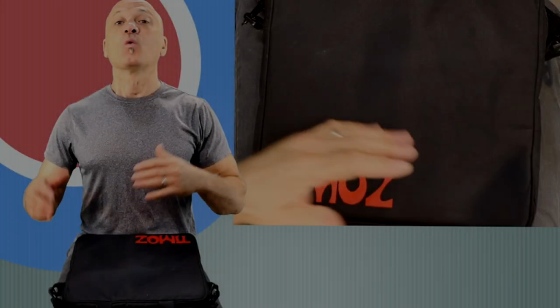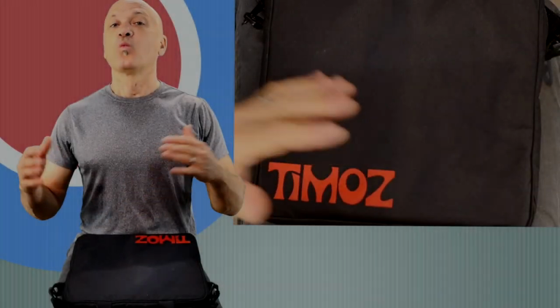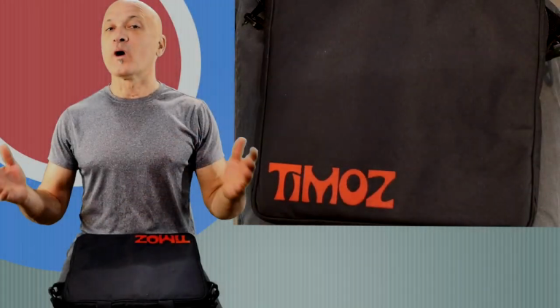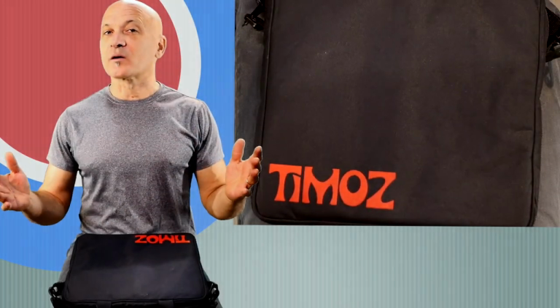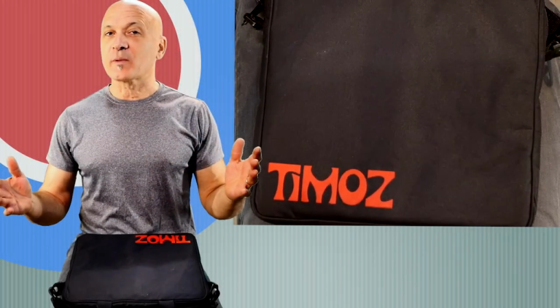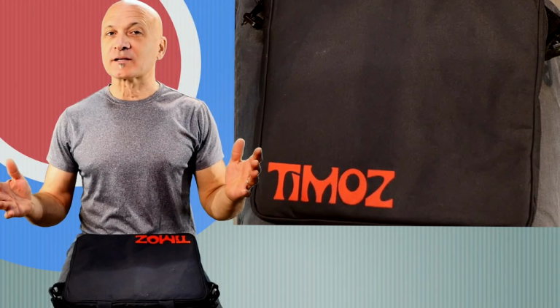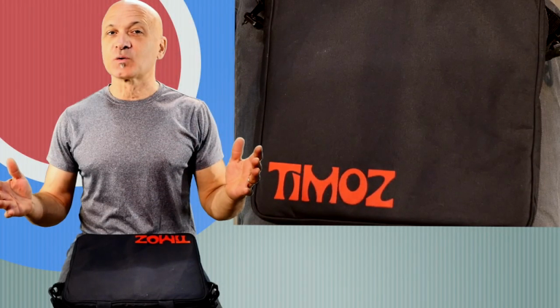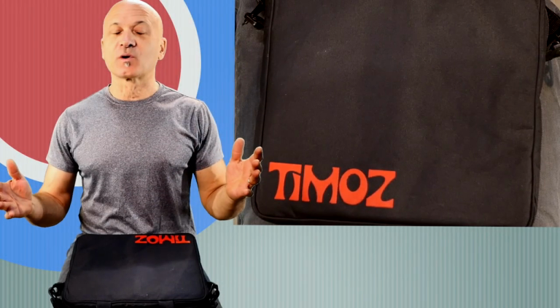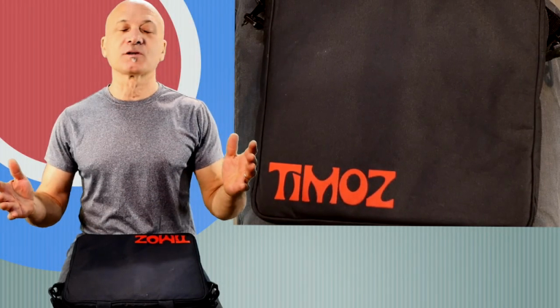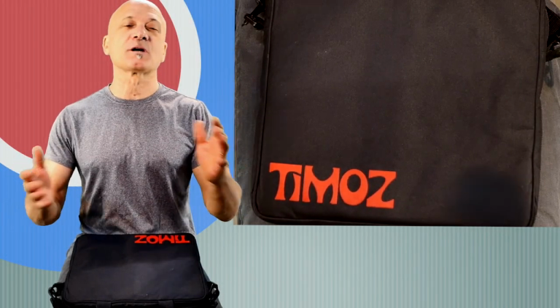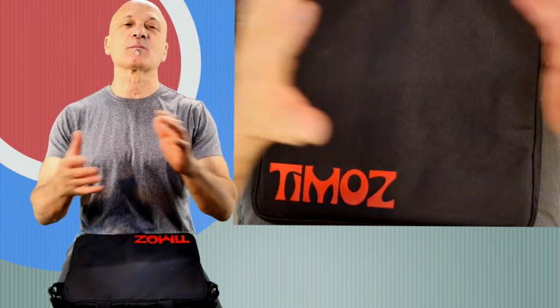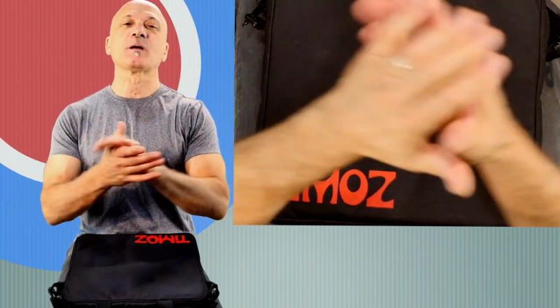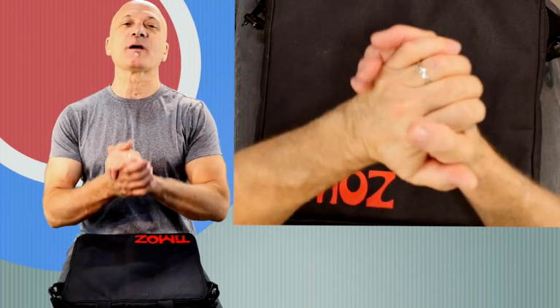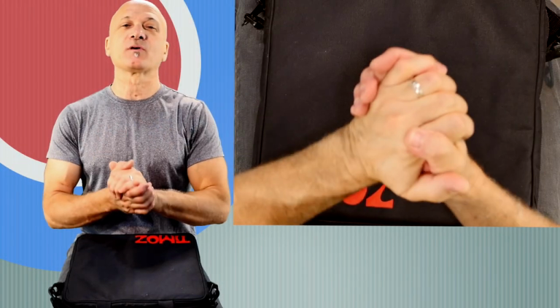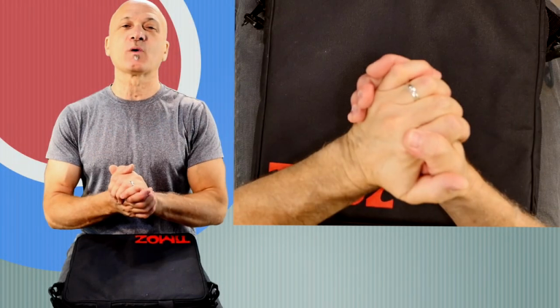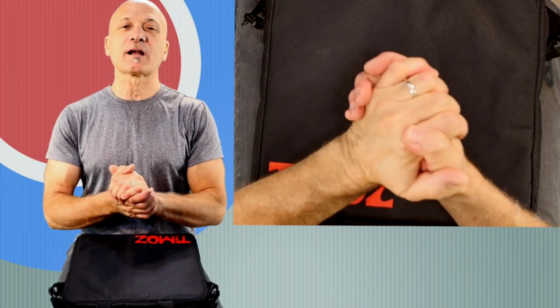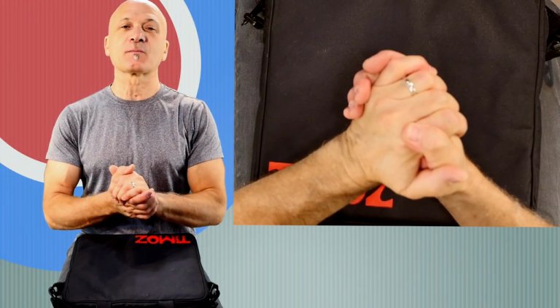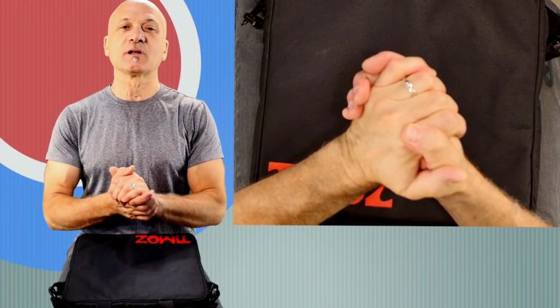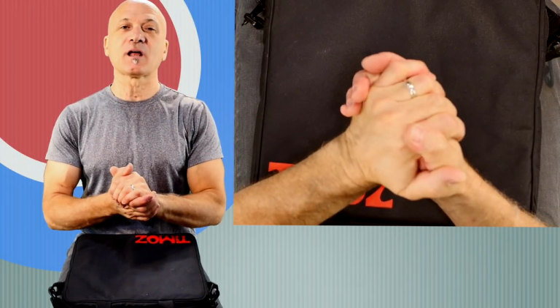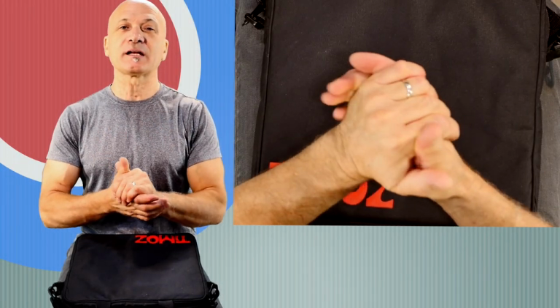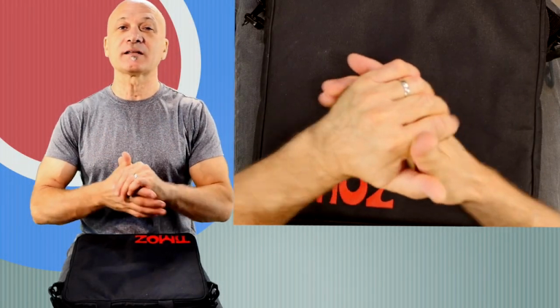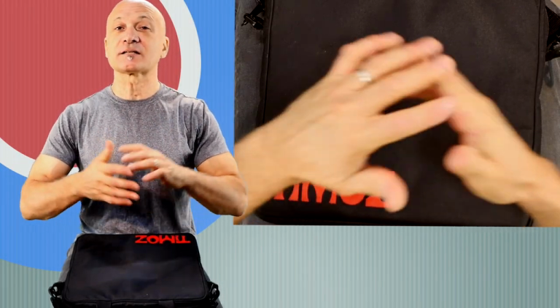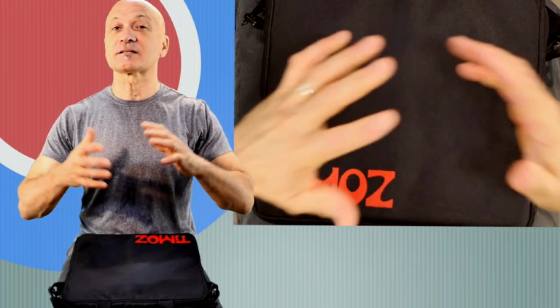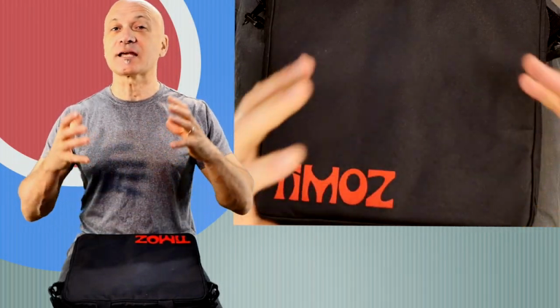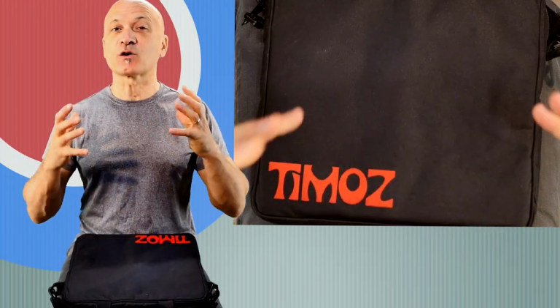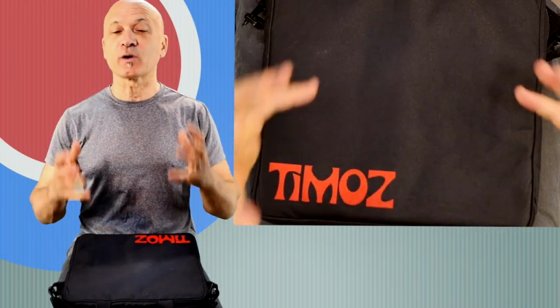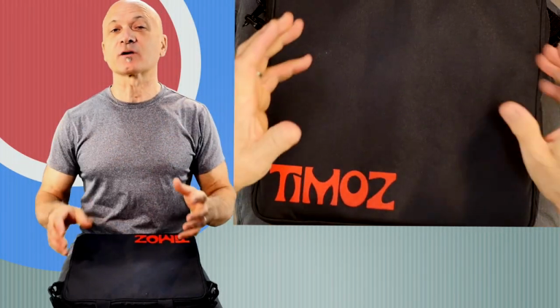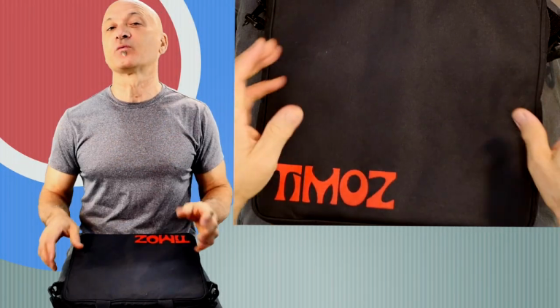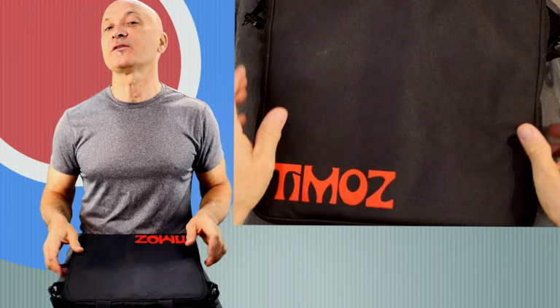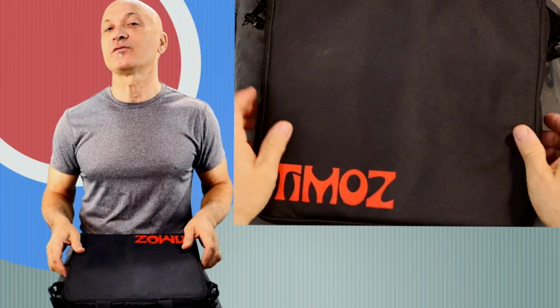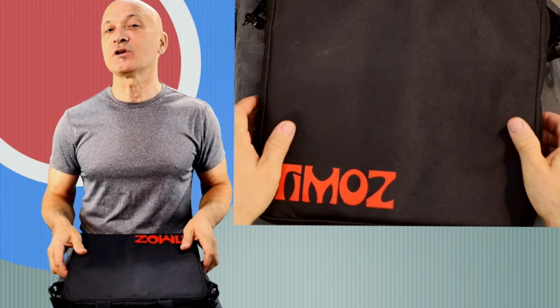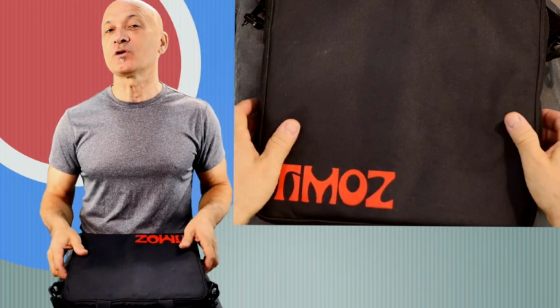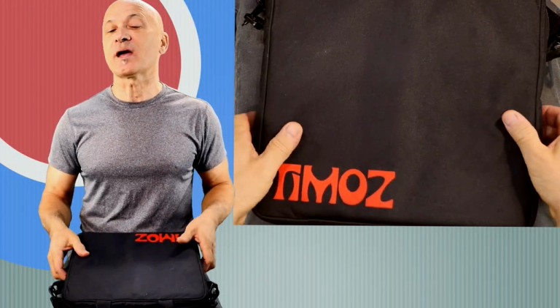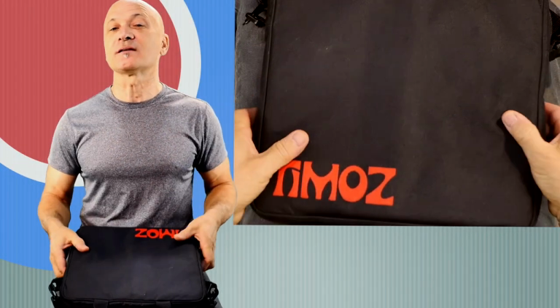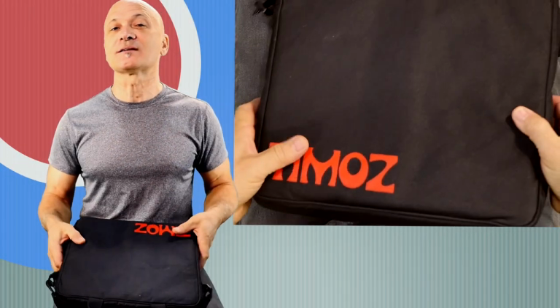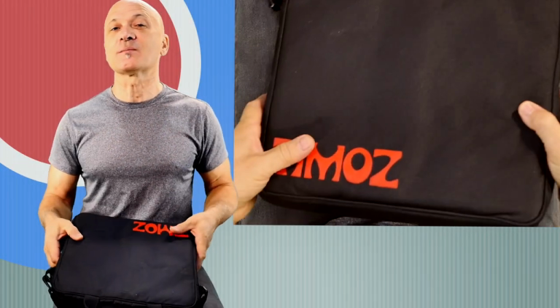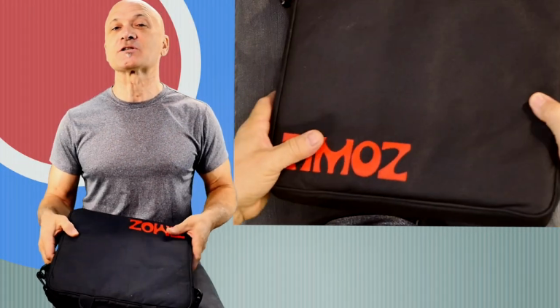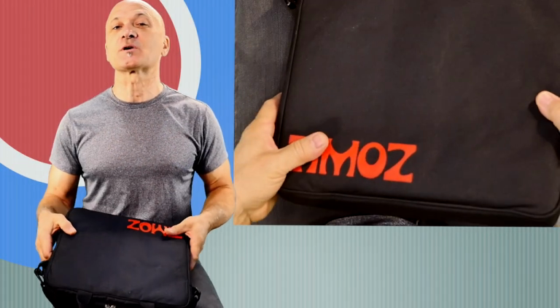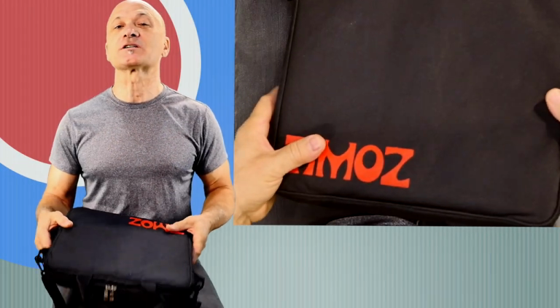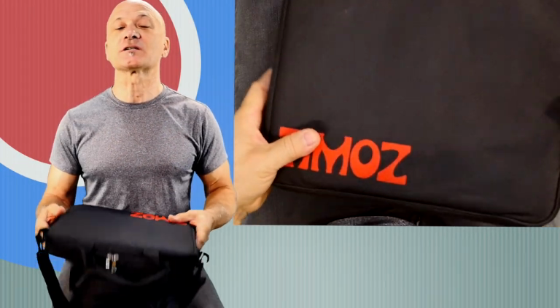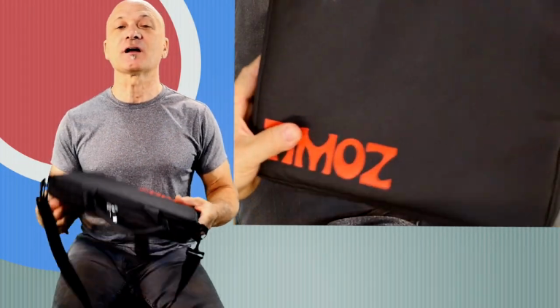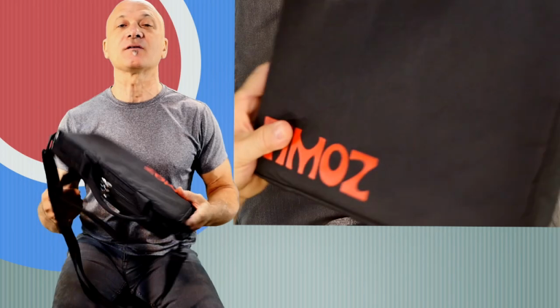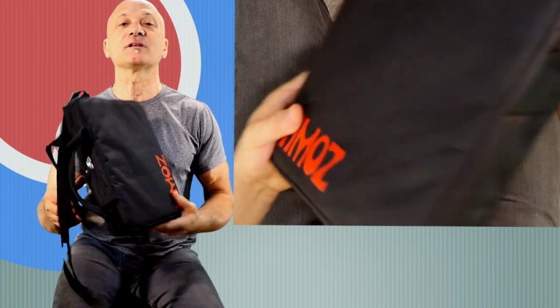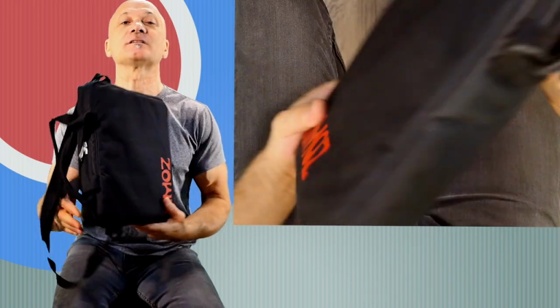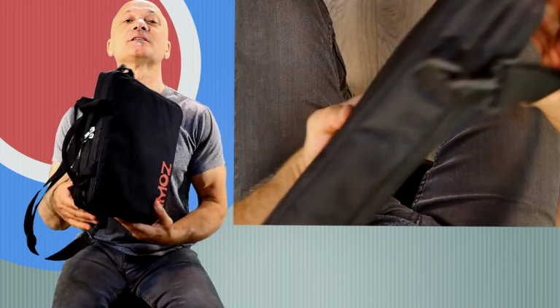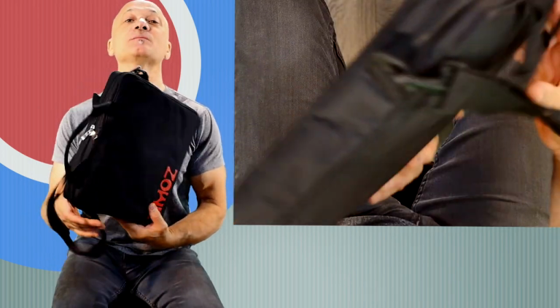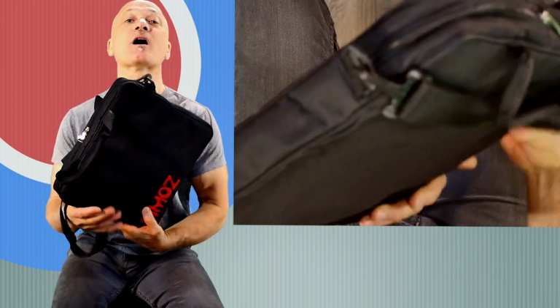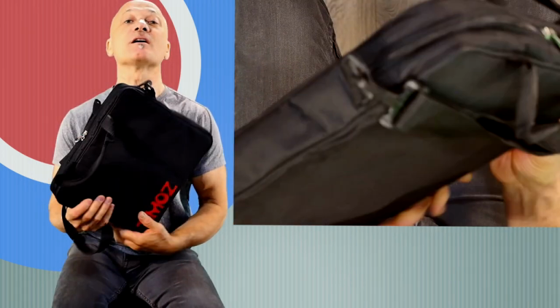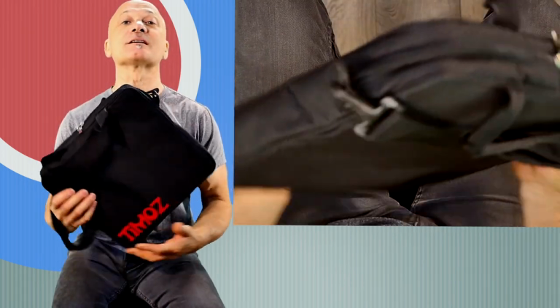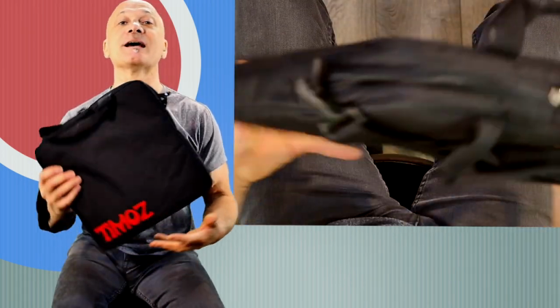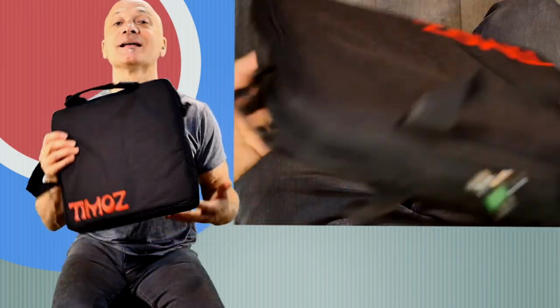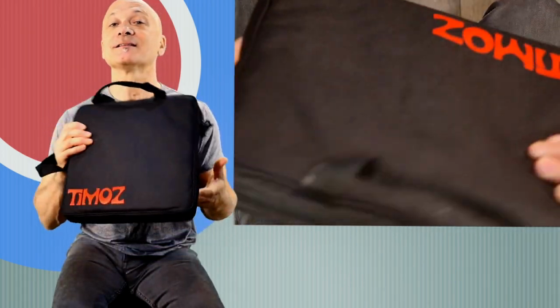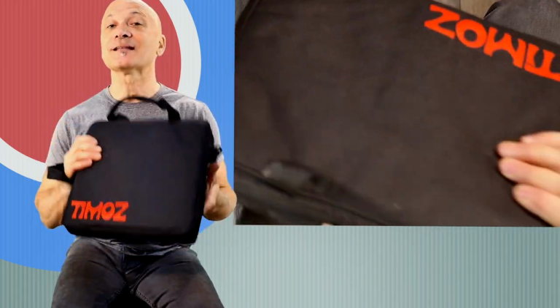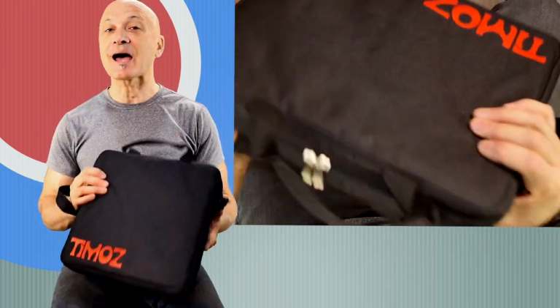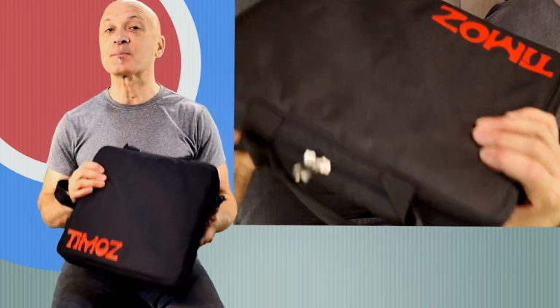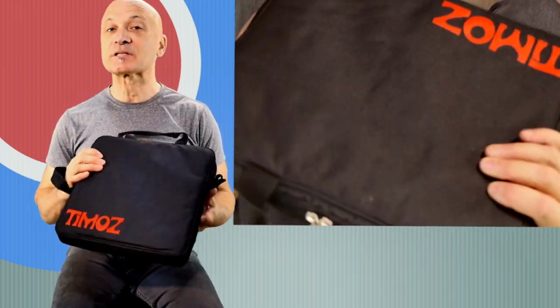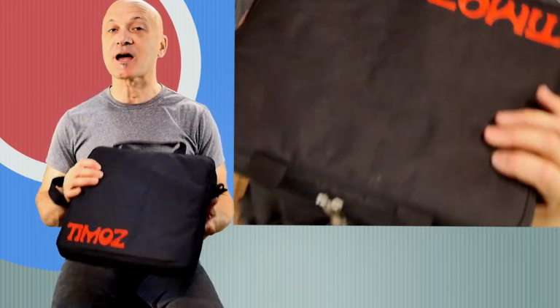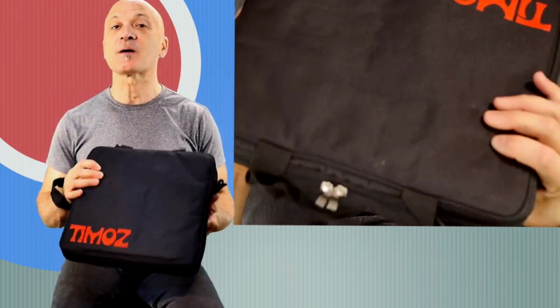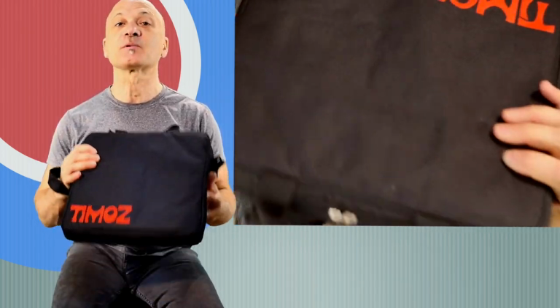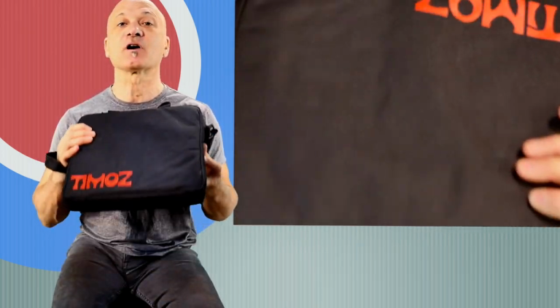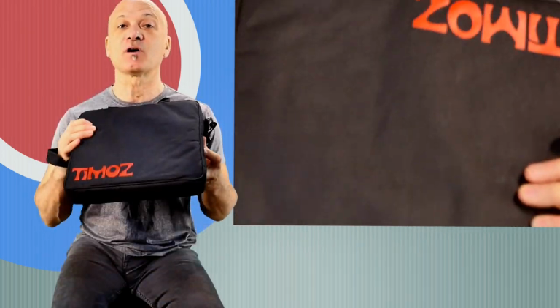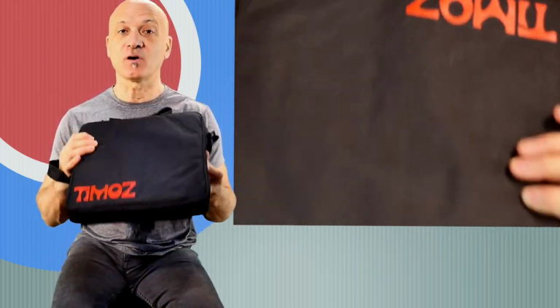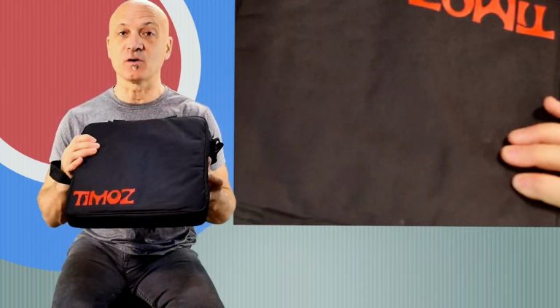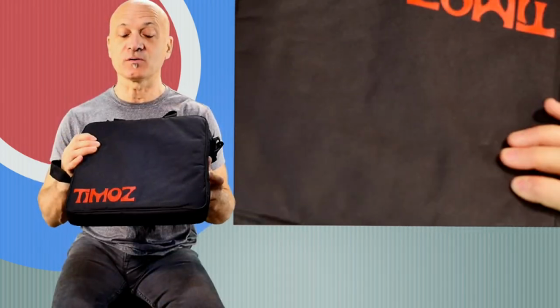Welcome back to World Drum Club, everyone. I'm Kalani. This is a quick review and demonstration of the T-Moz Laptop Cajon.